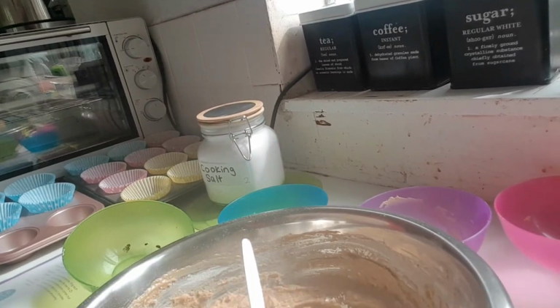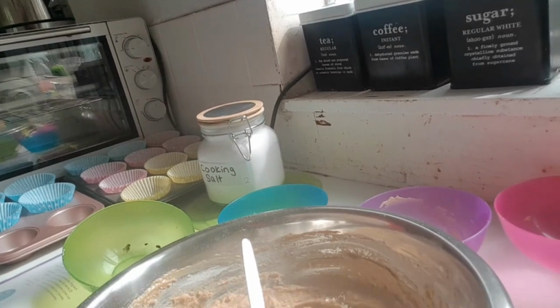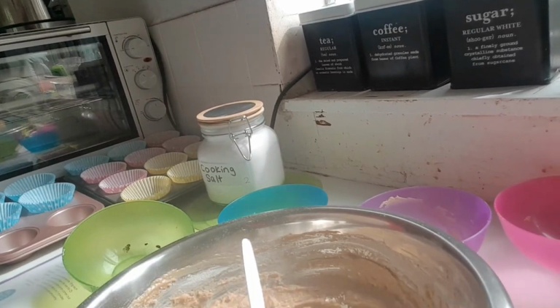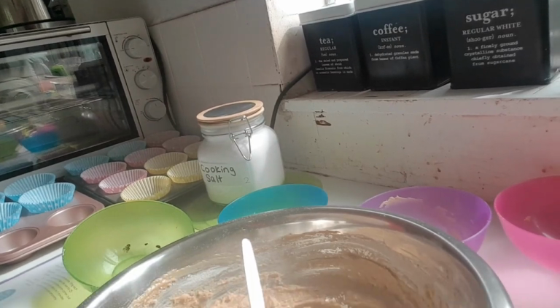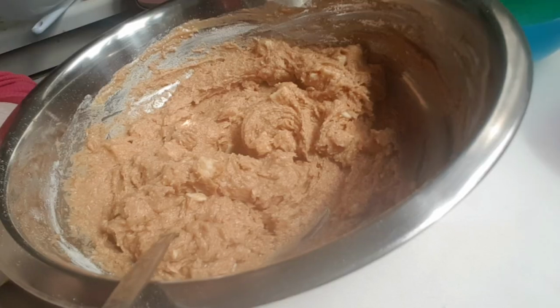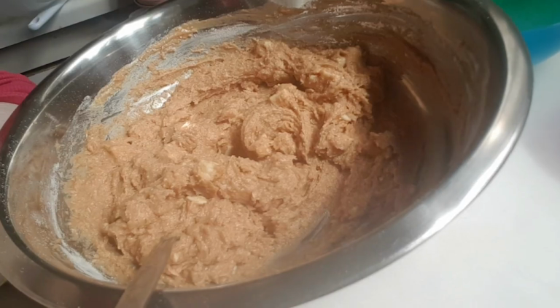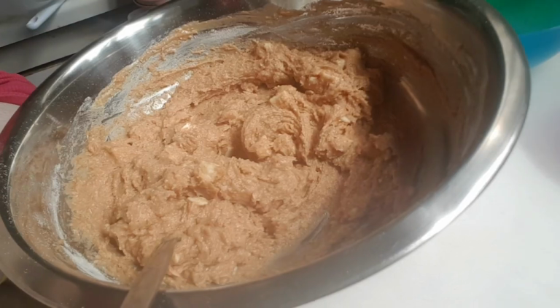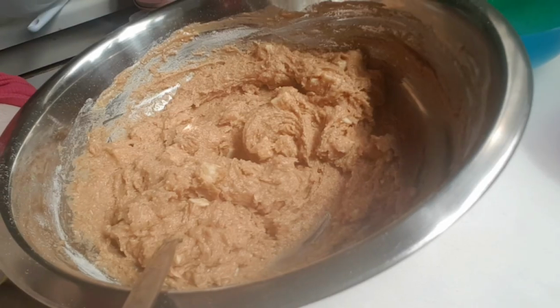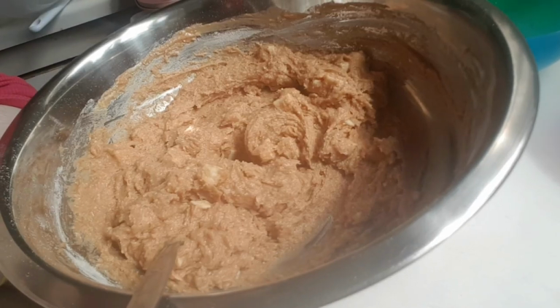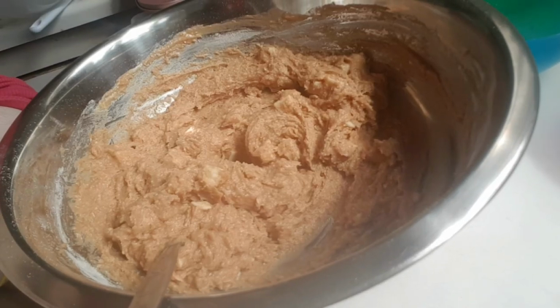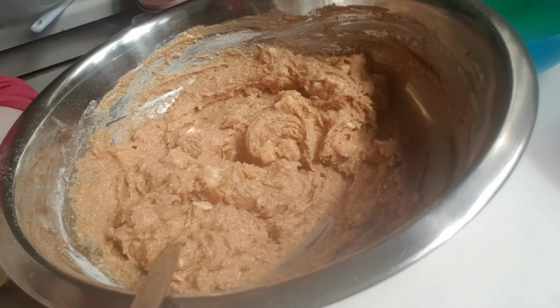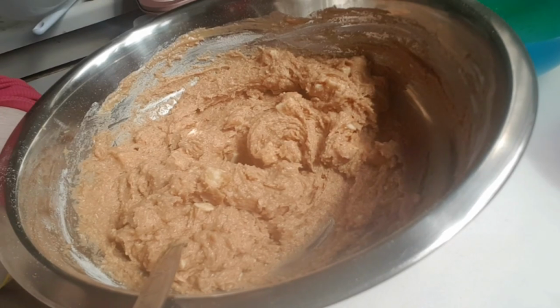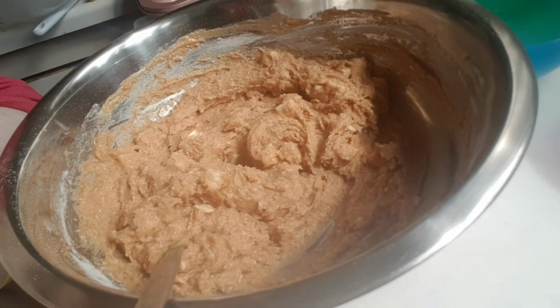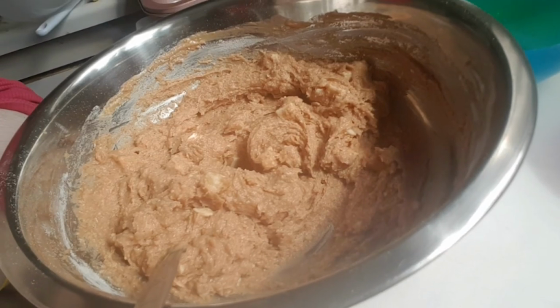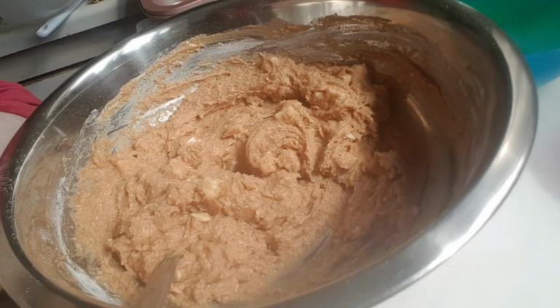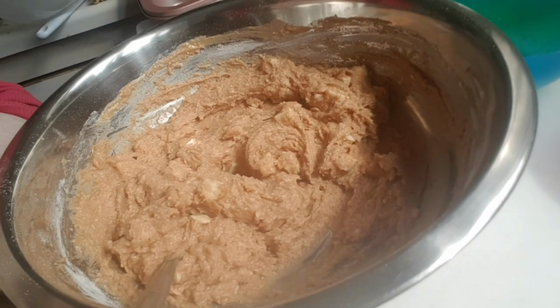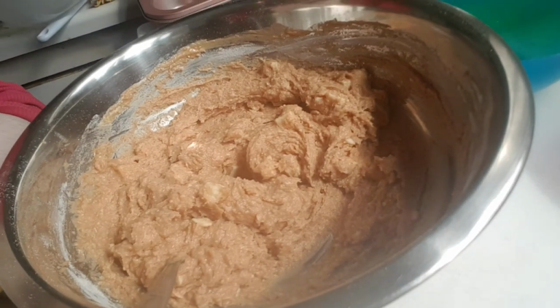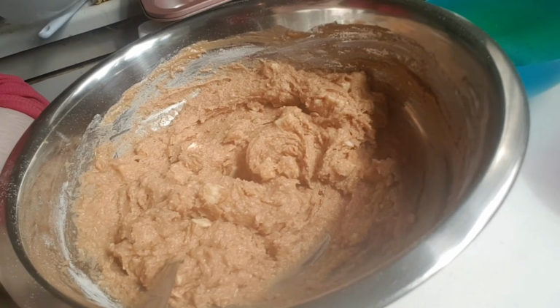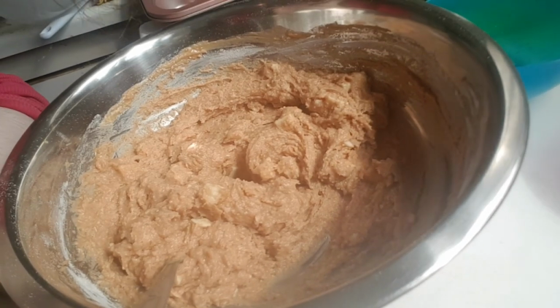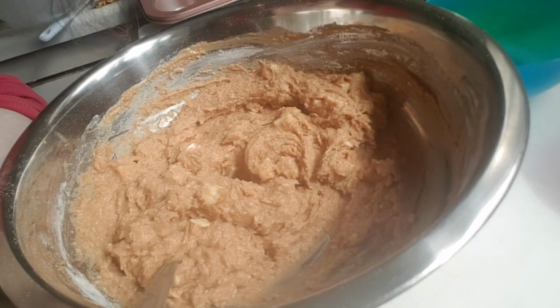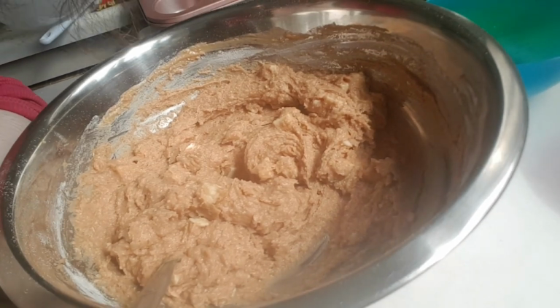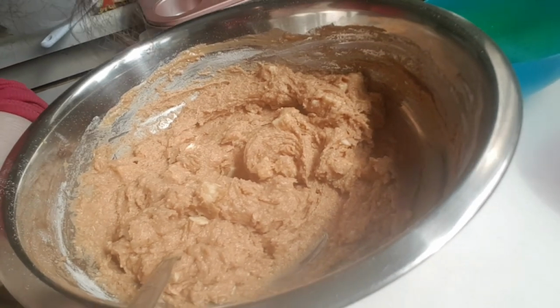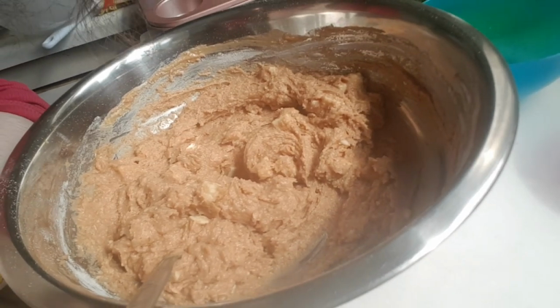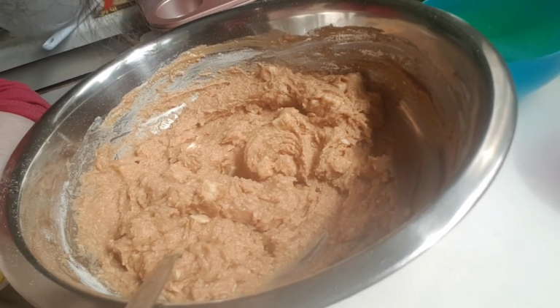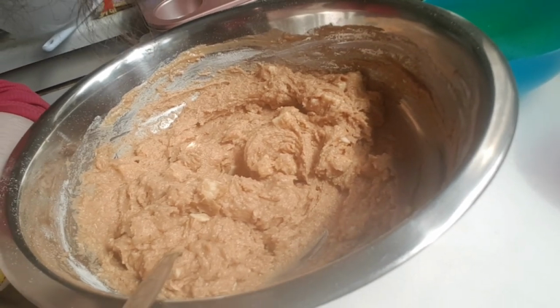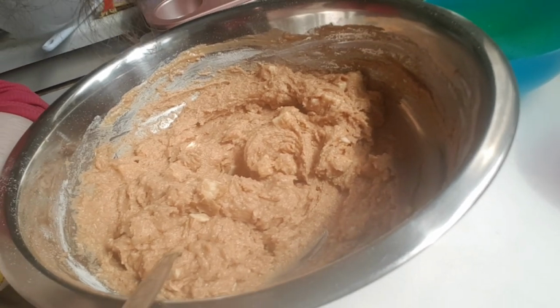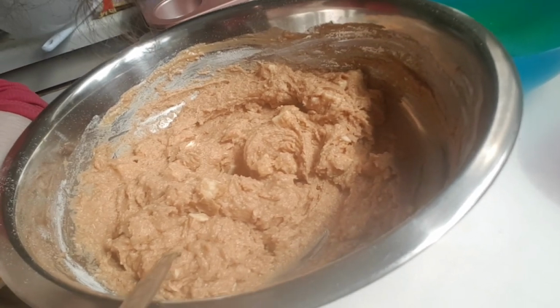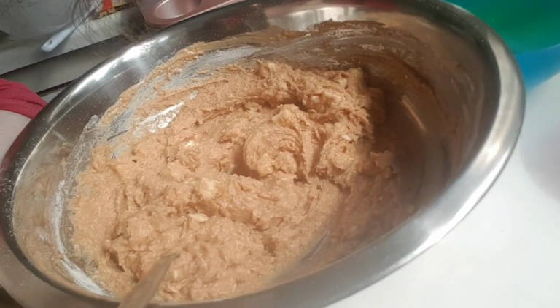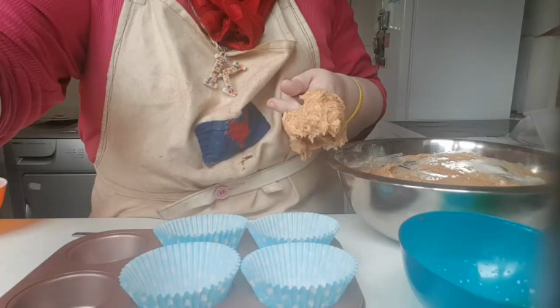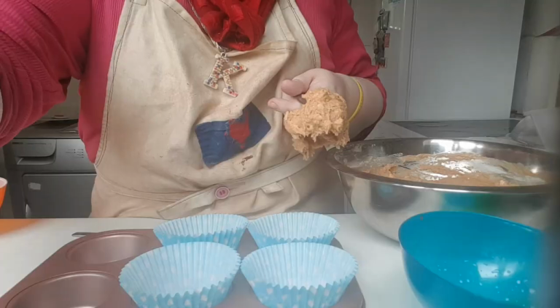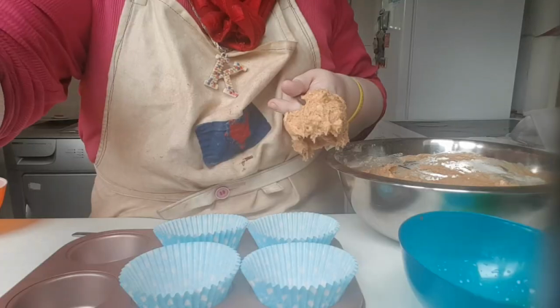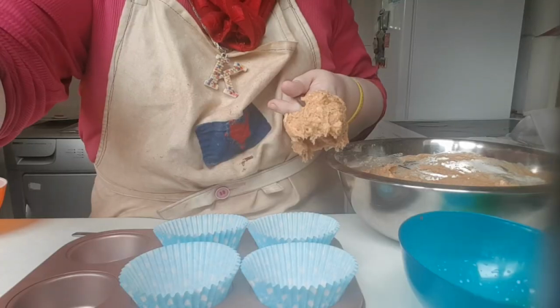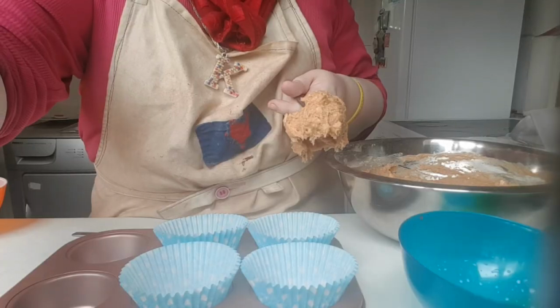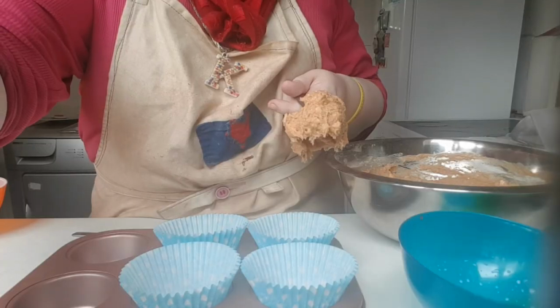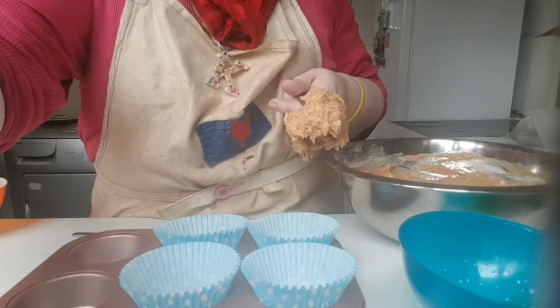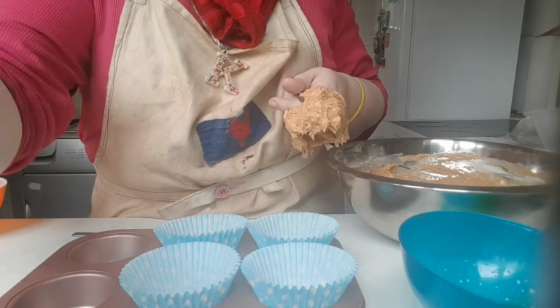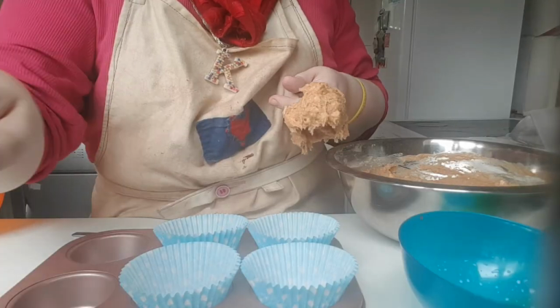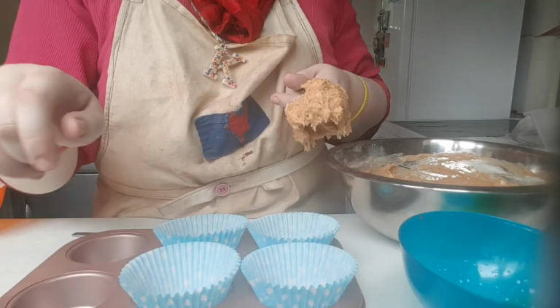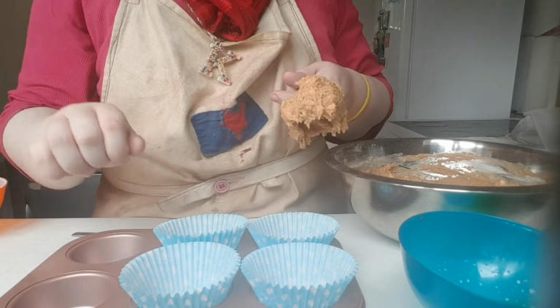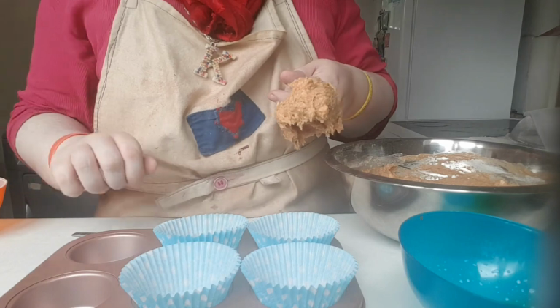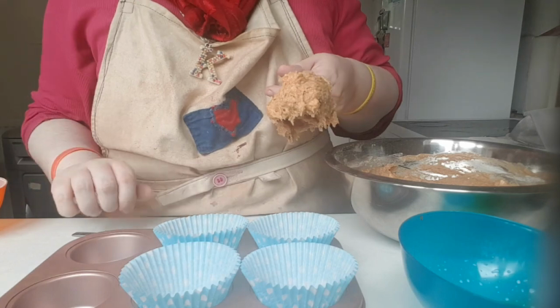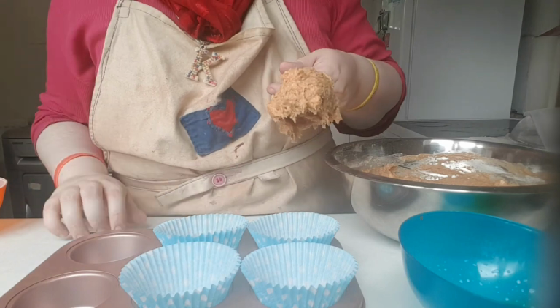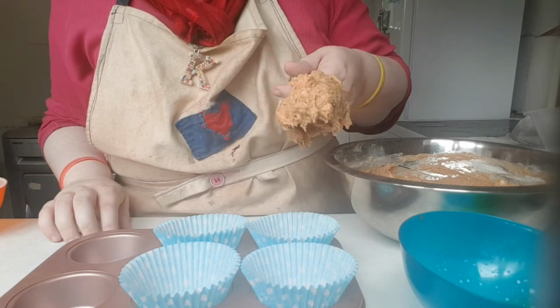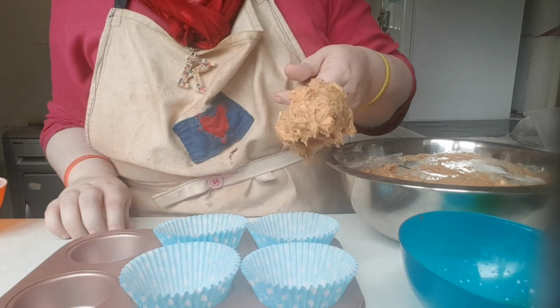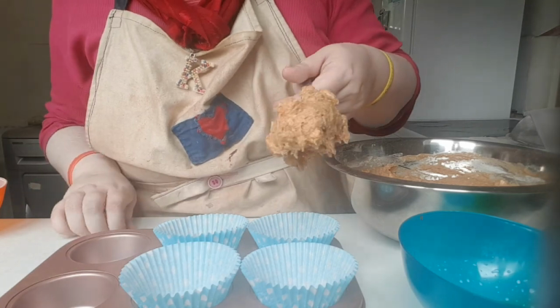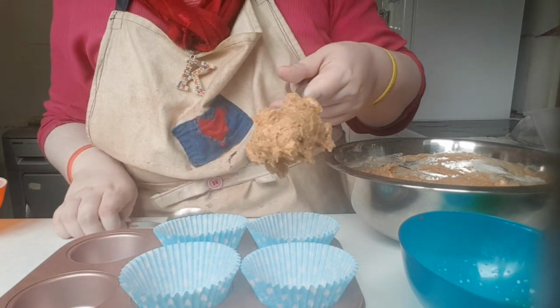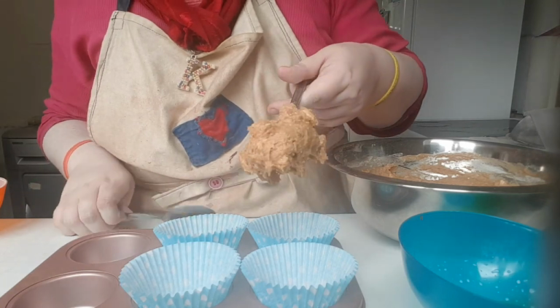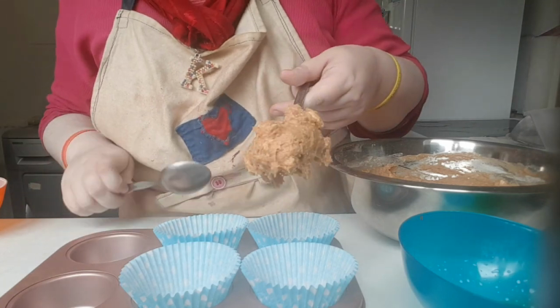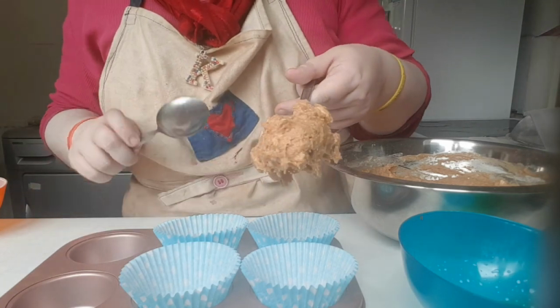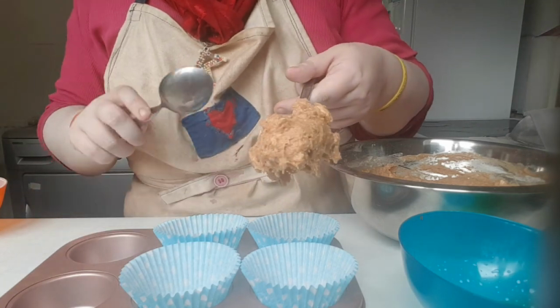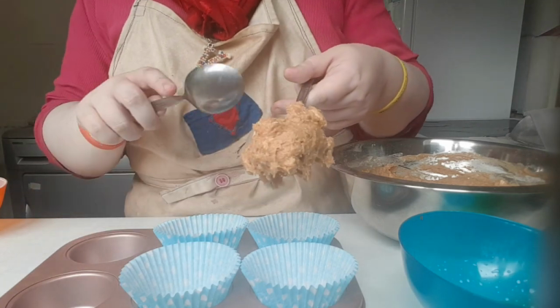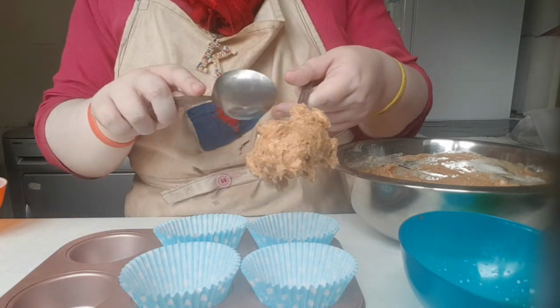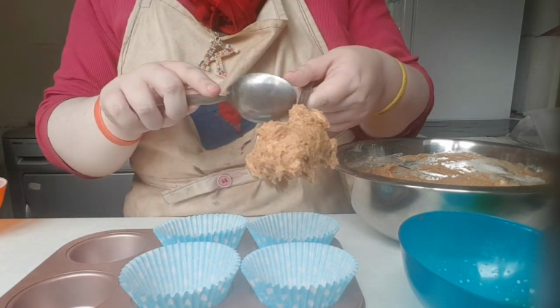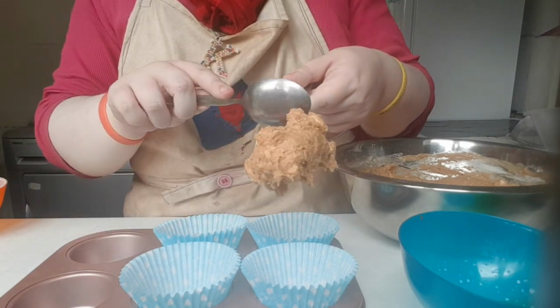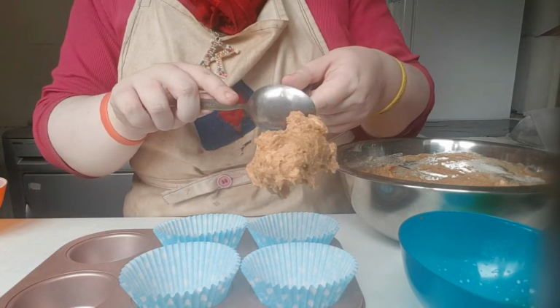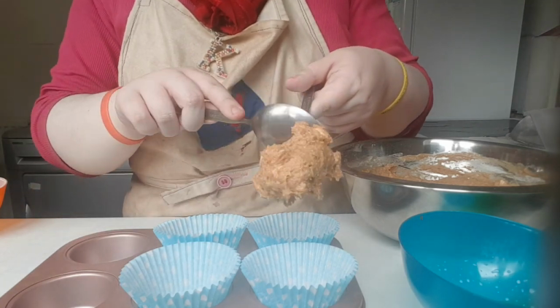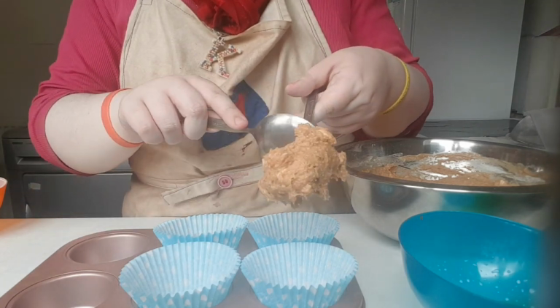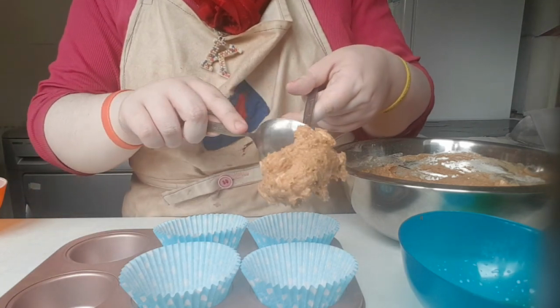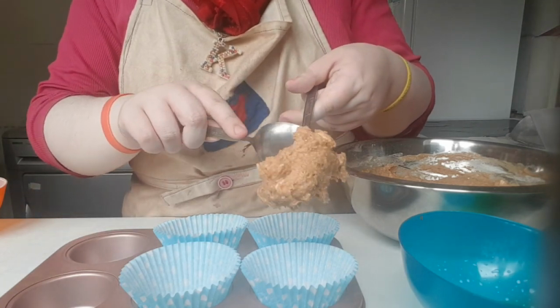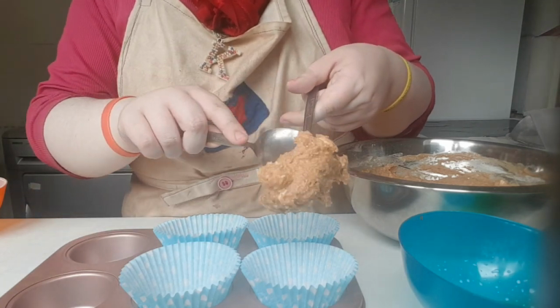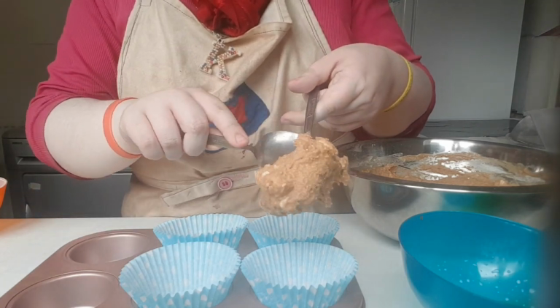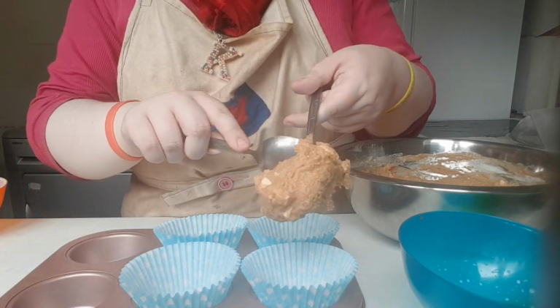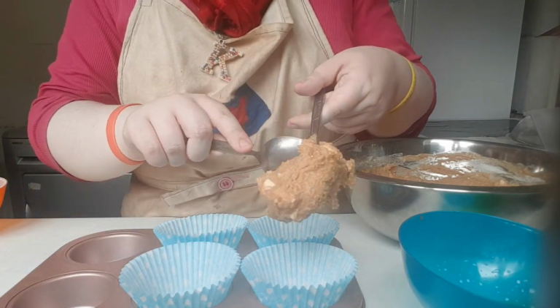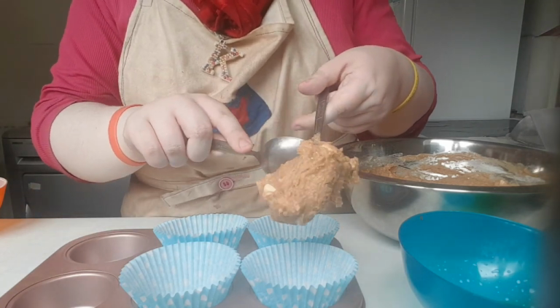It should look like this when you put it in the cupcake cases. Now you're going to fill them three-quarters full.